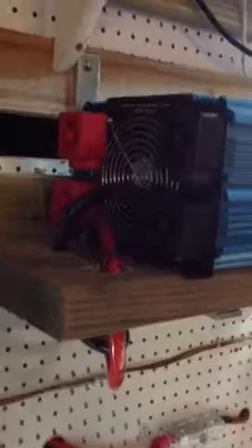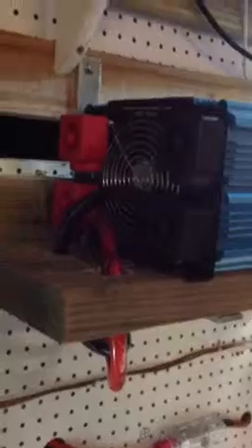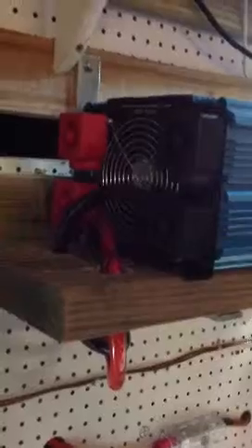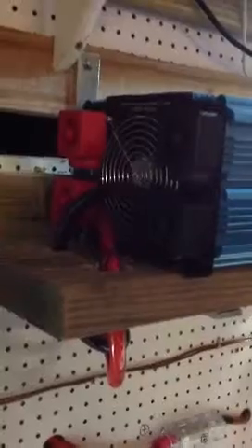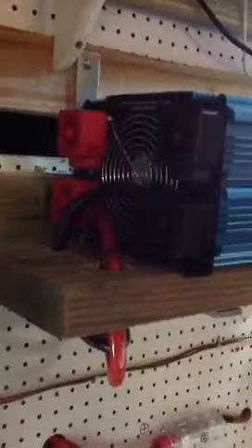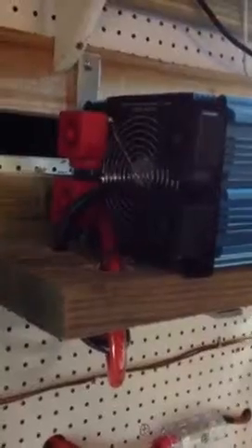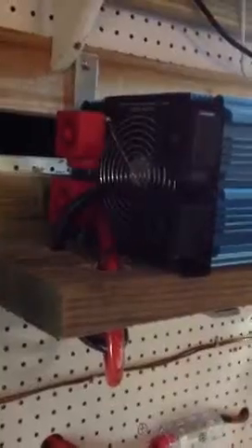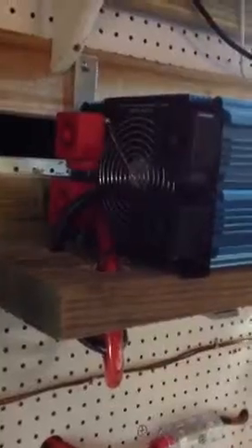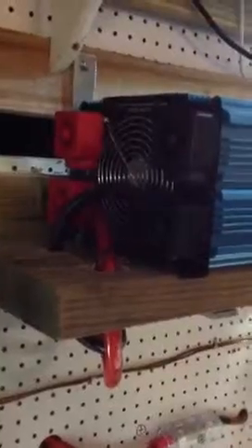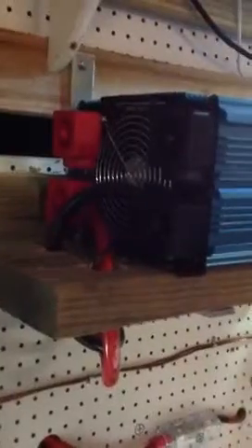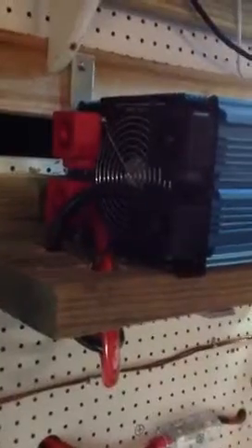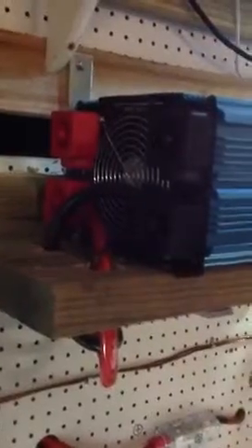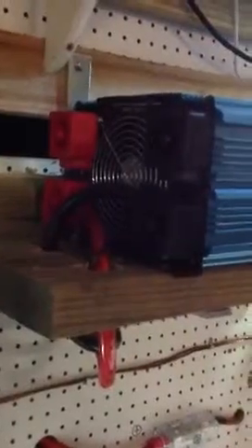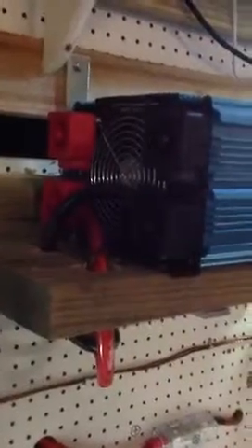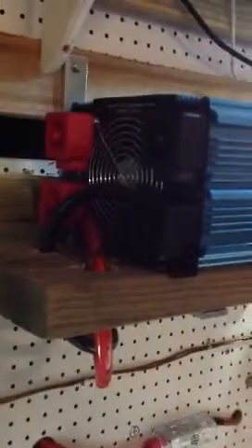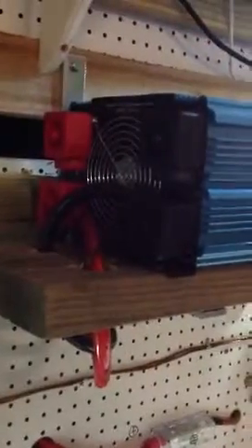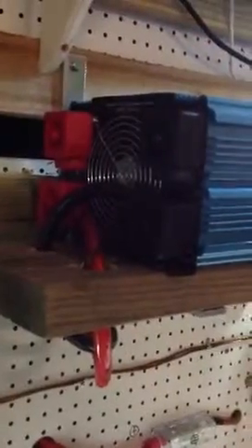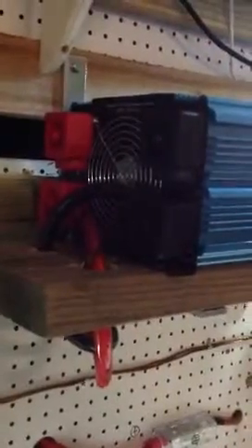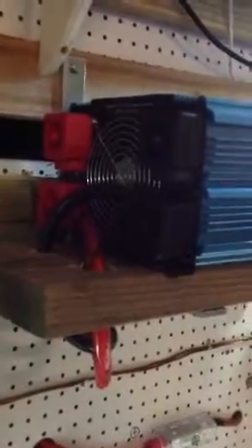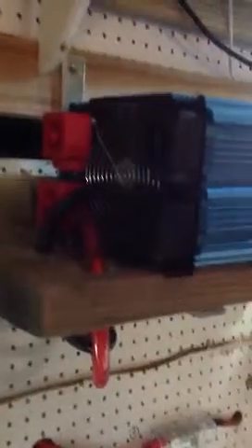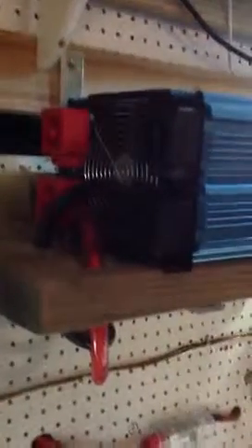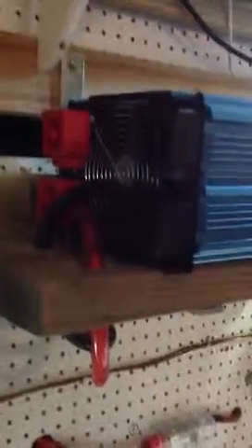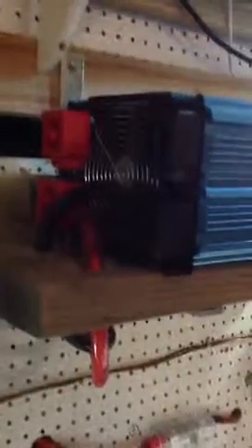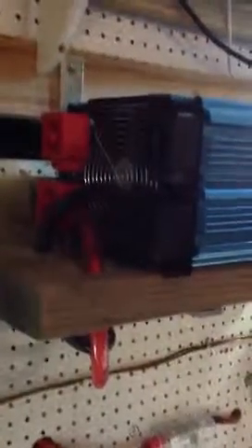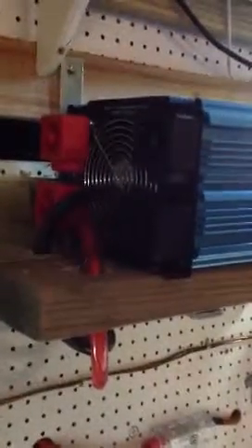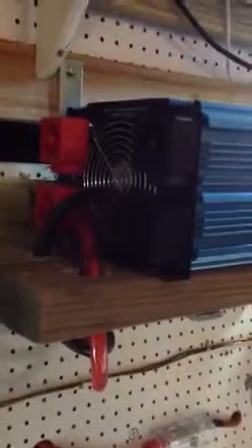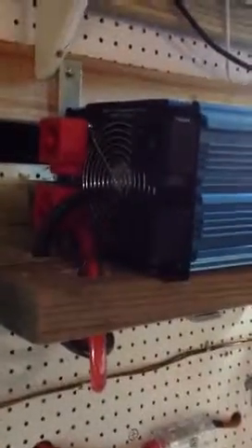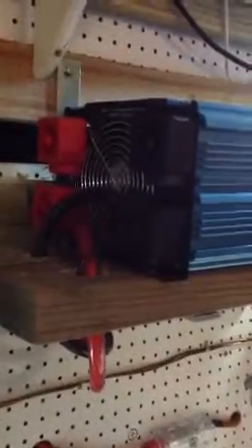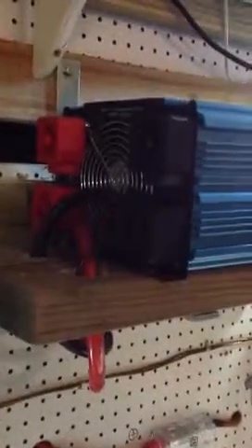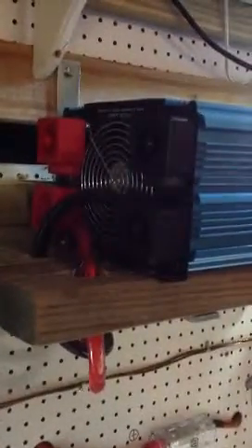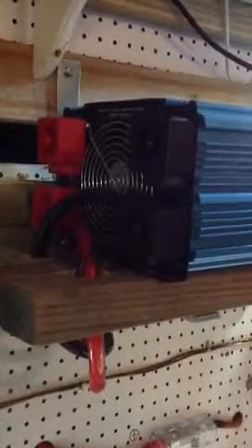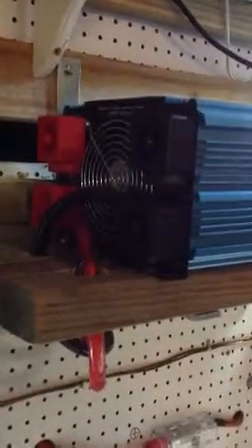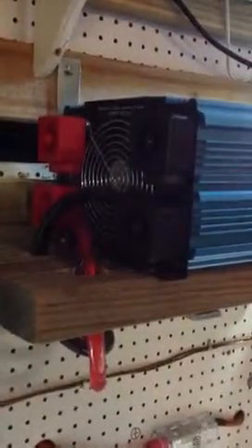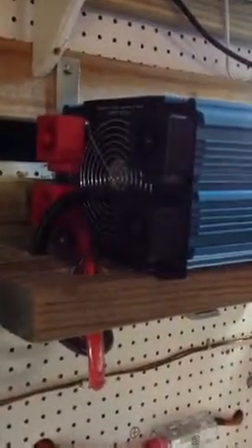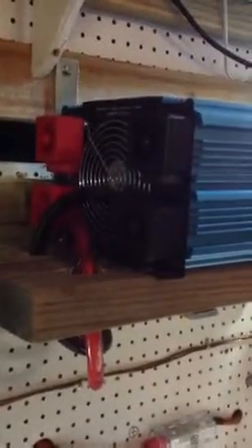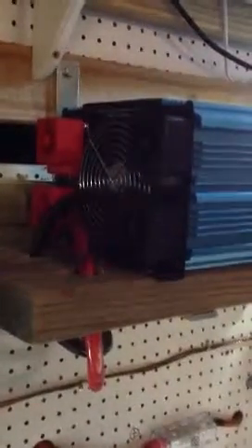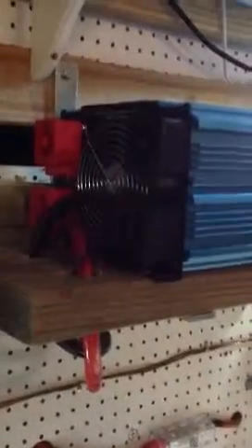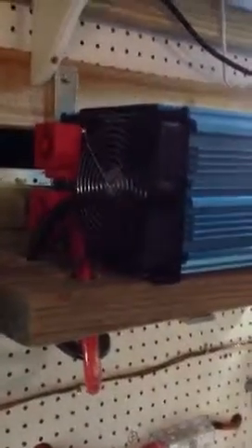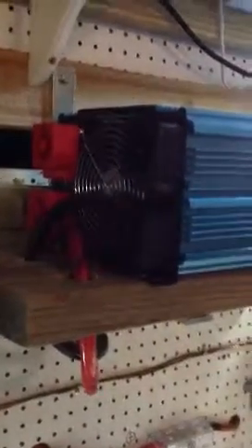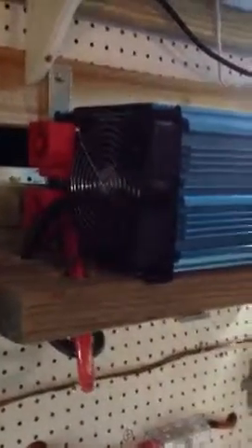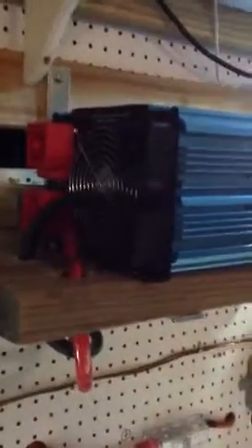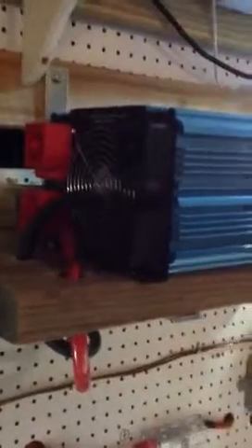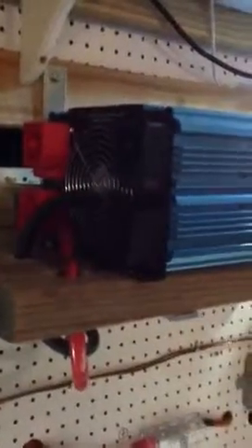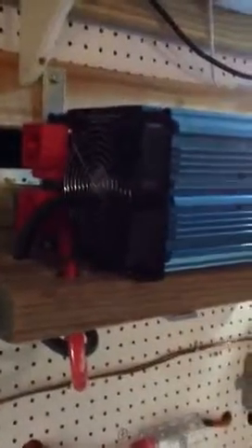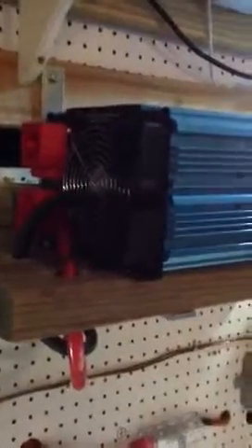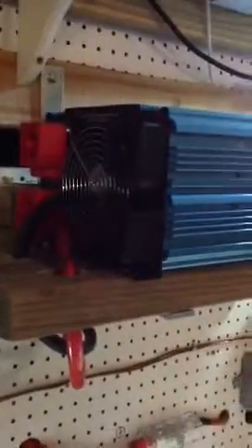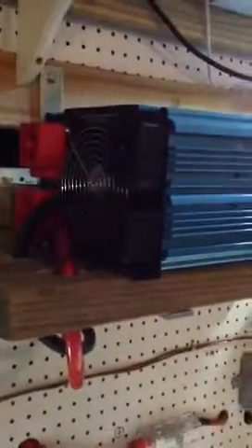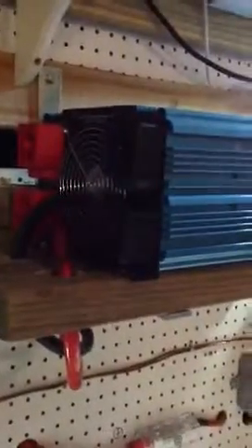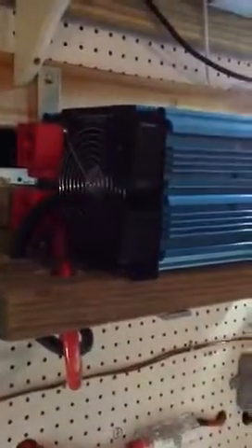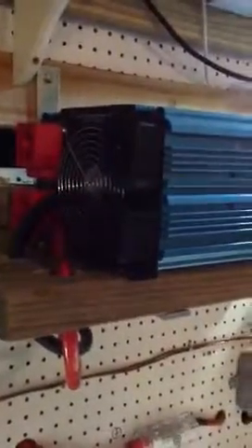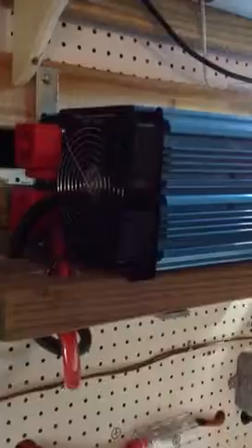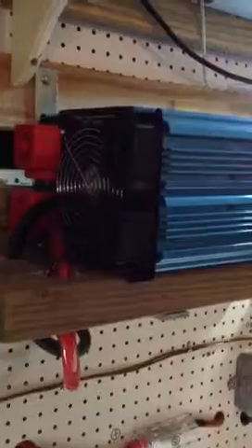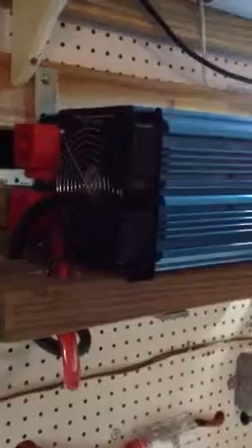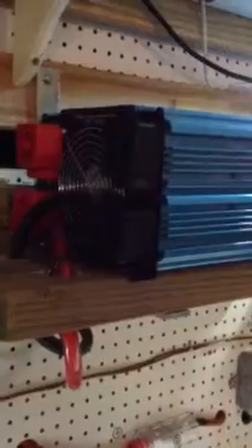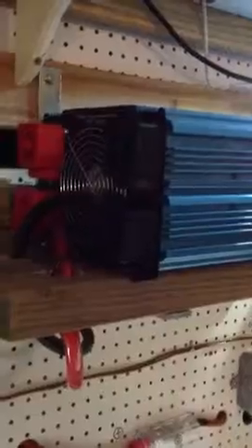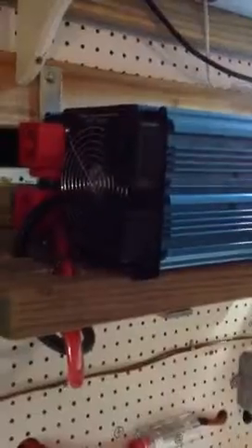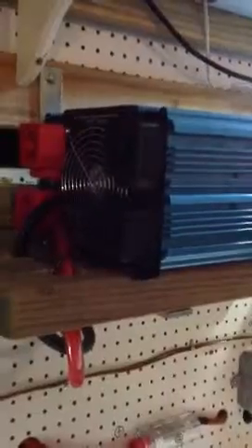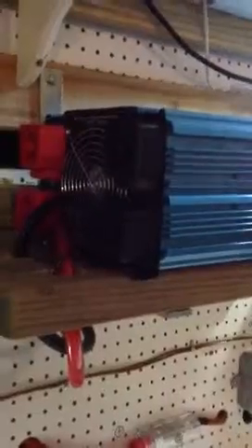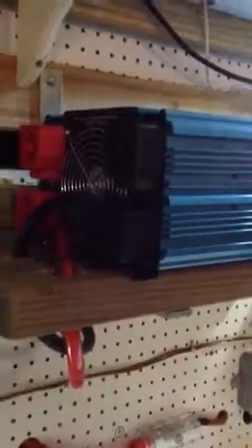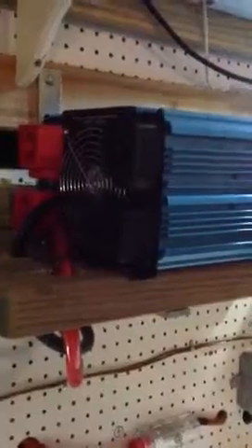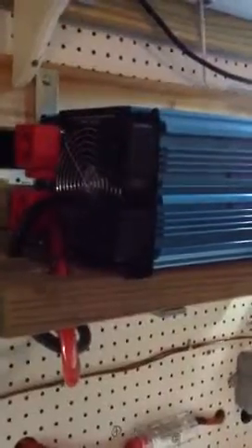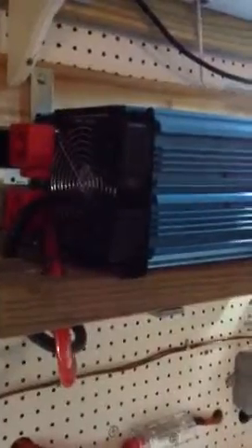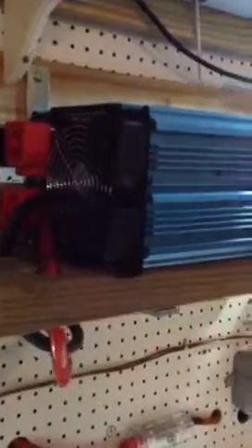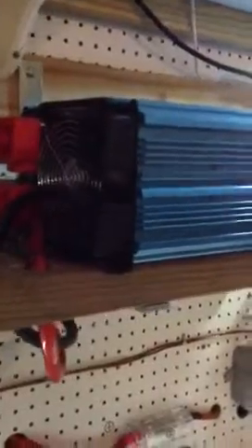Got my cables hooked up and tested it out today — it worked great. Hooked up a coffee pot, a few lights, and a TV, and ran it for about an hour. Worked perfect.